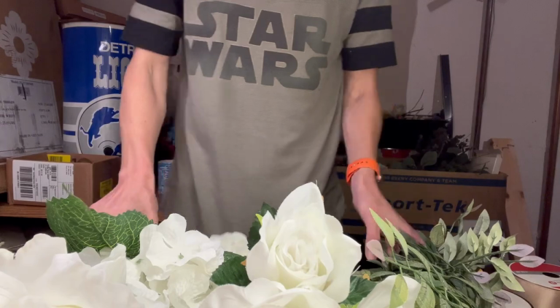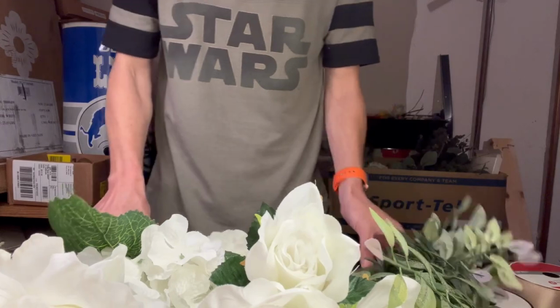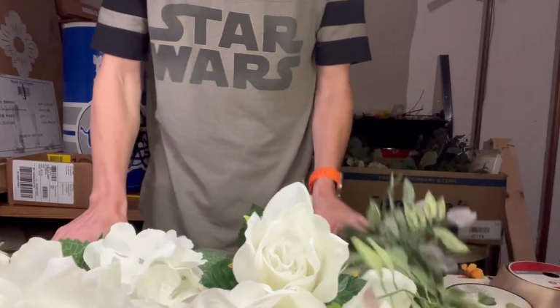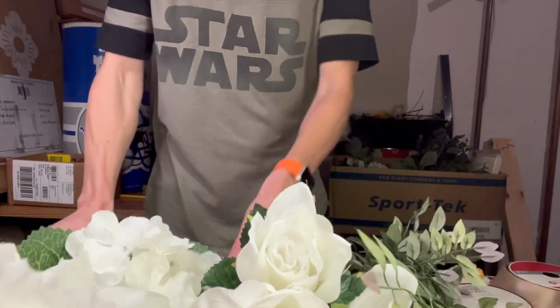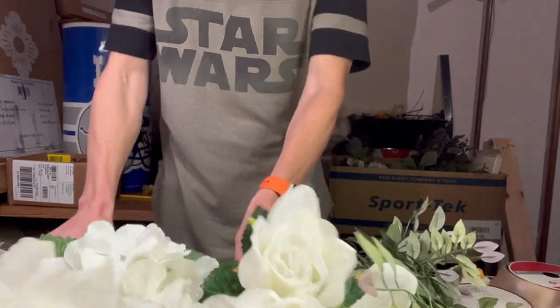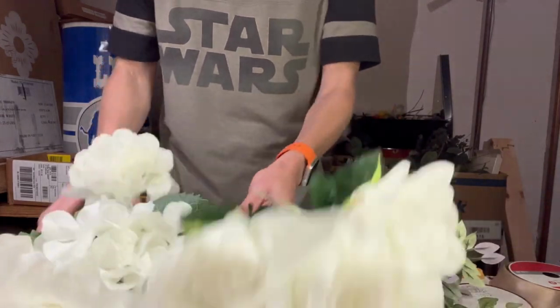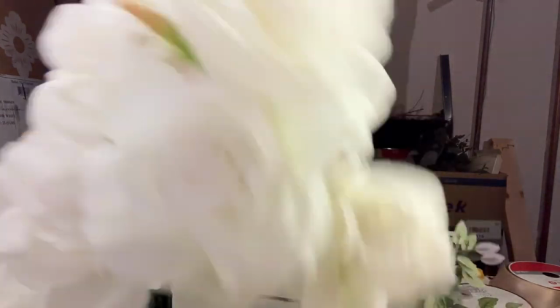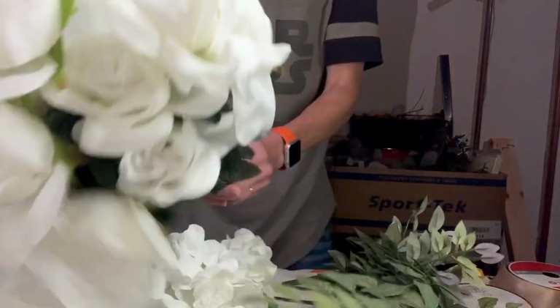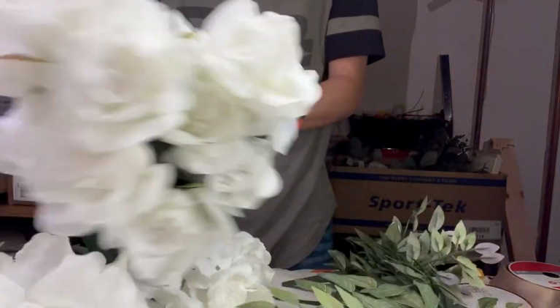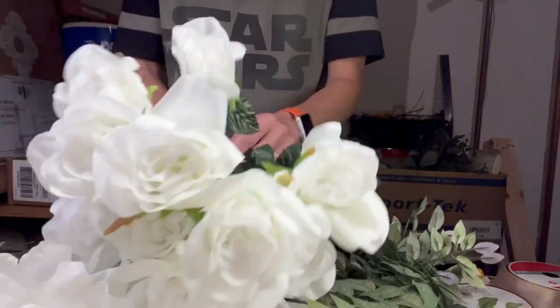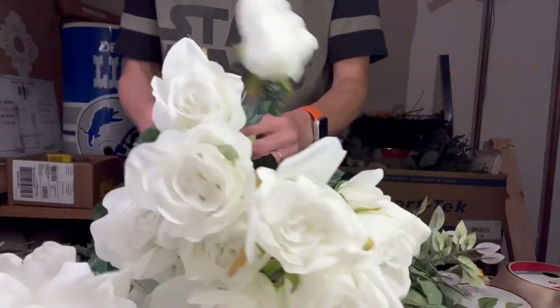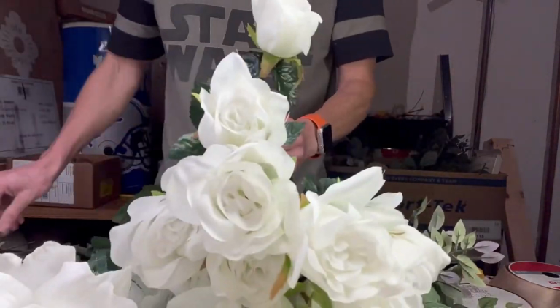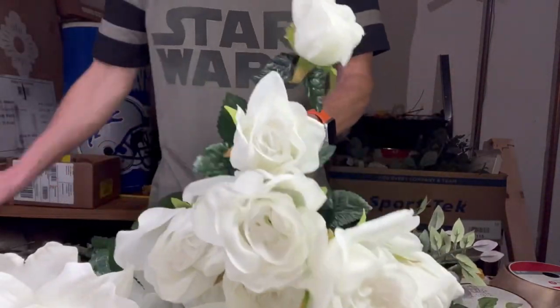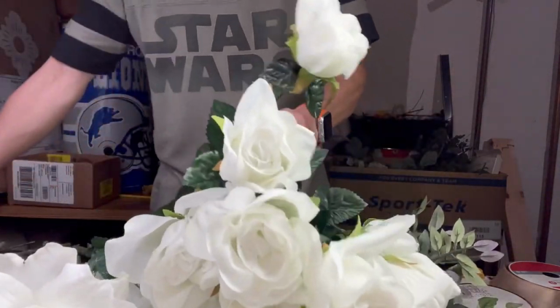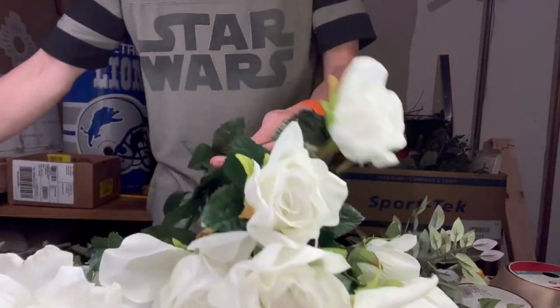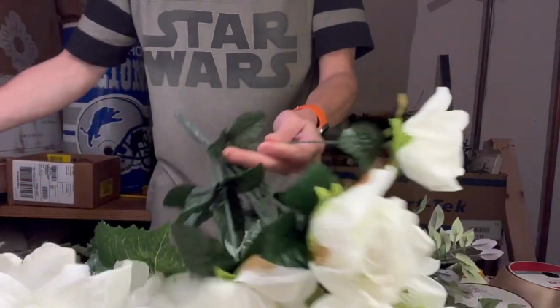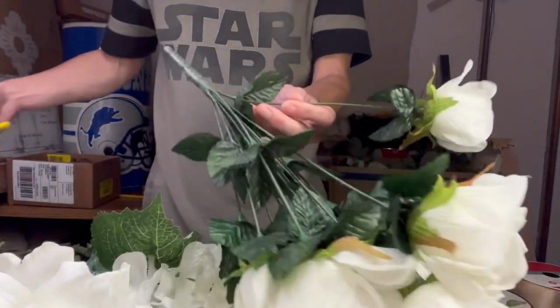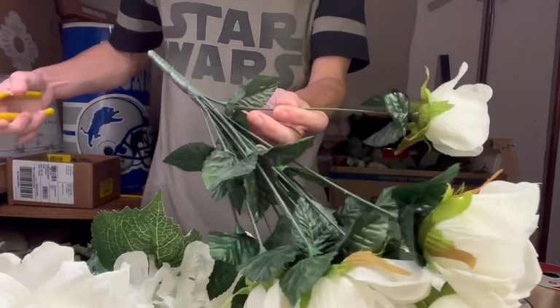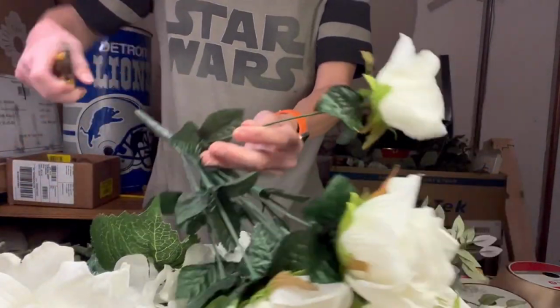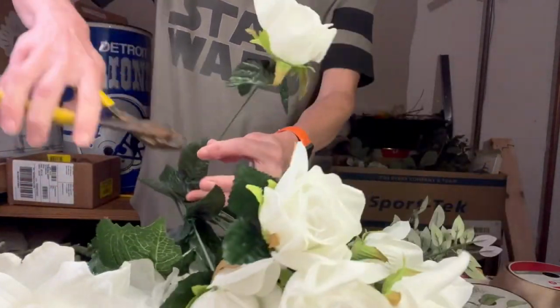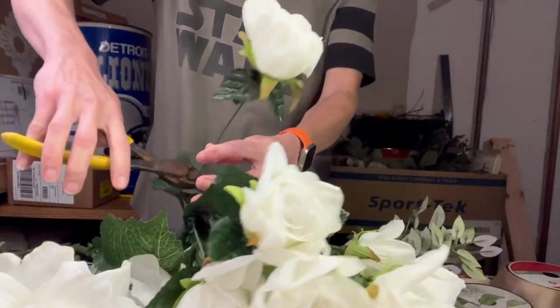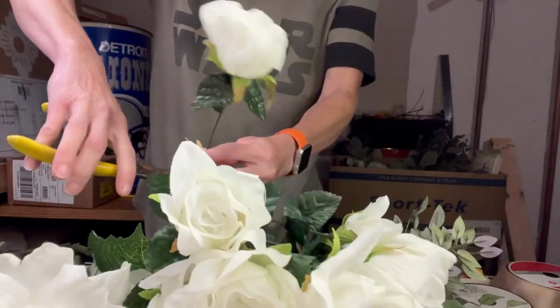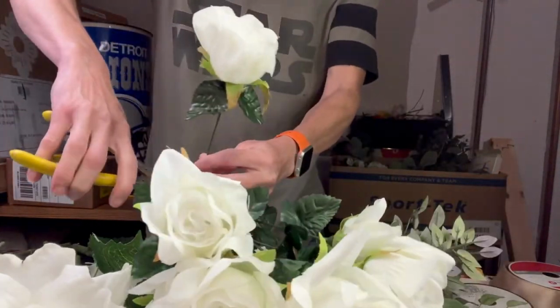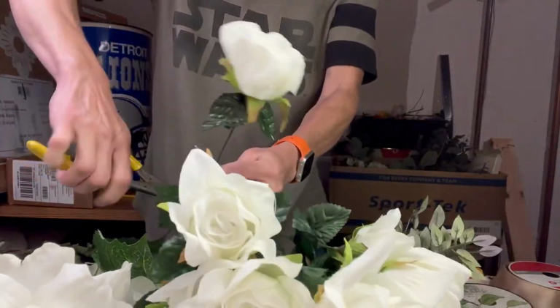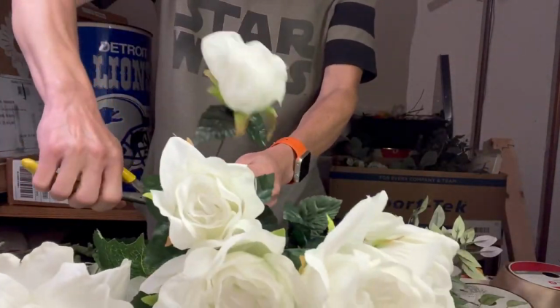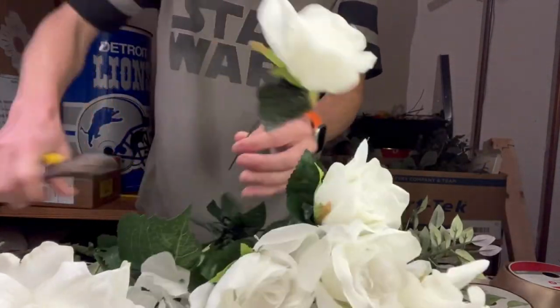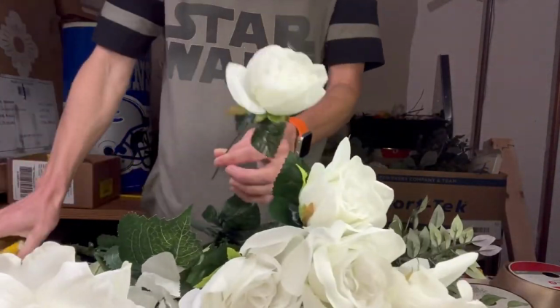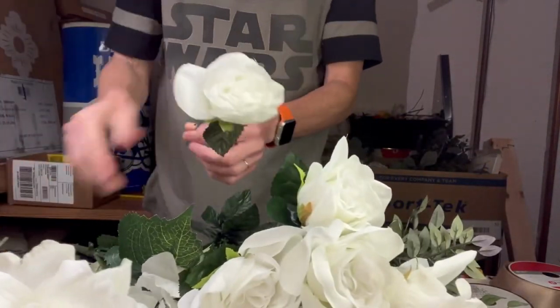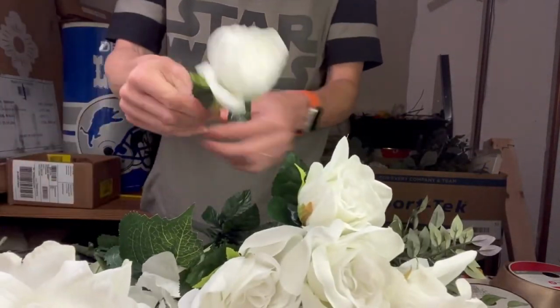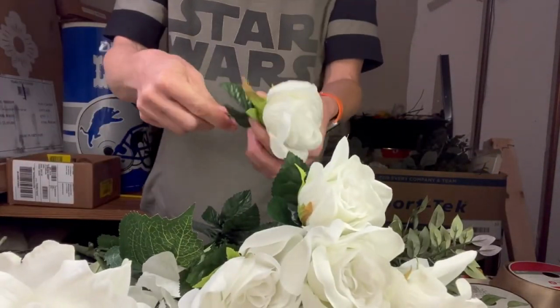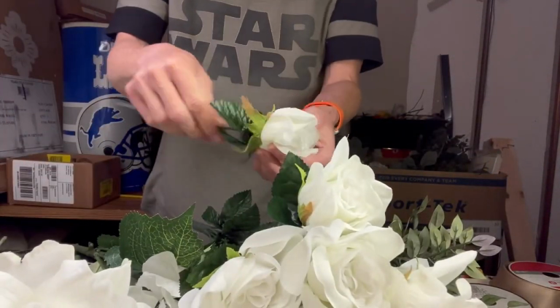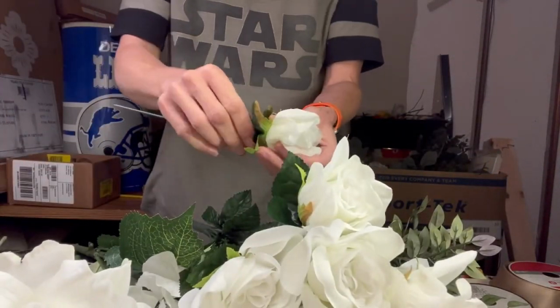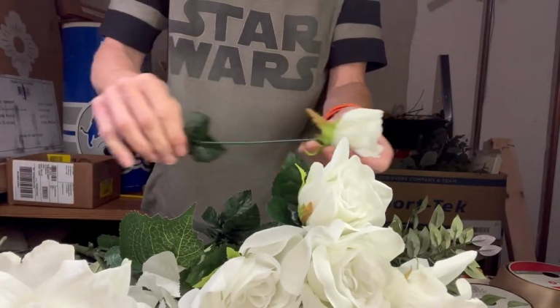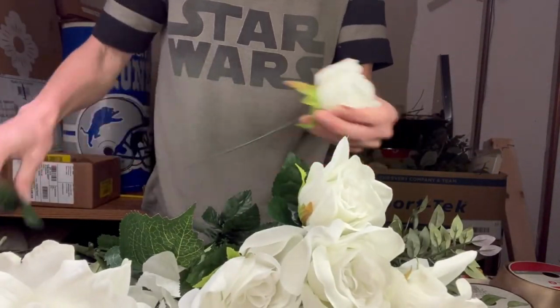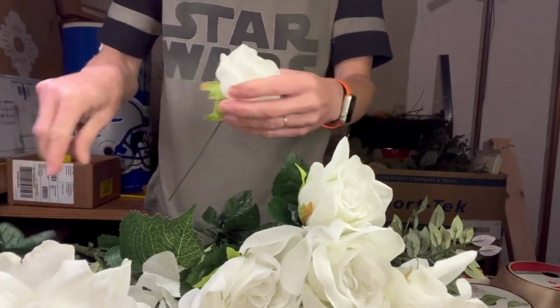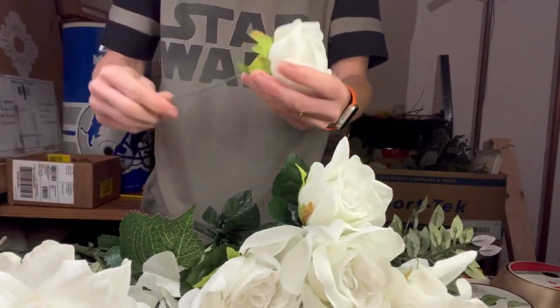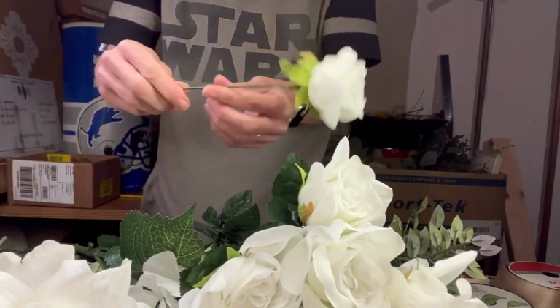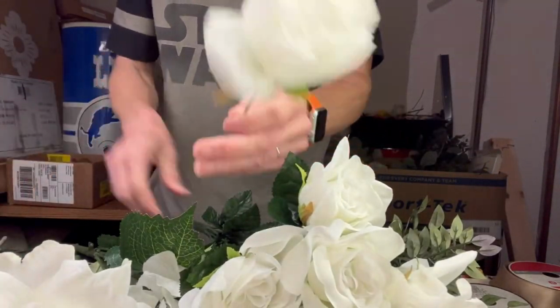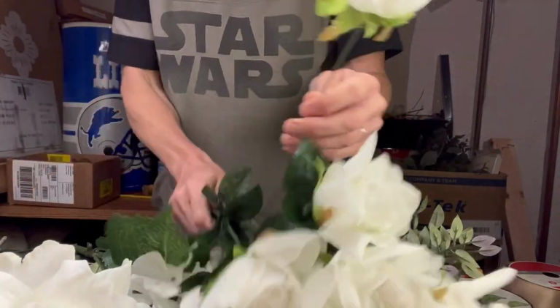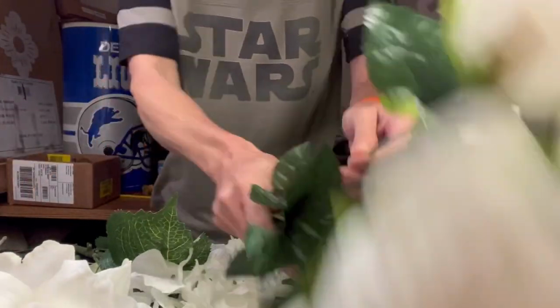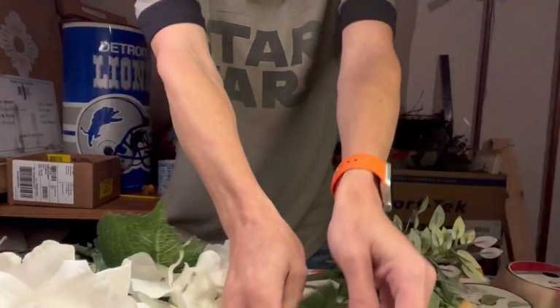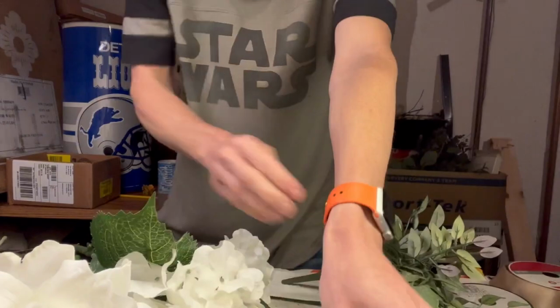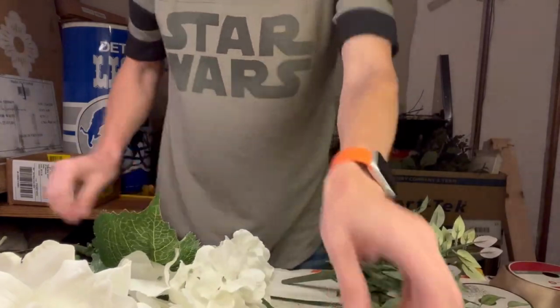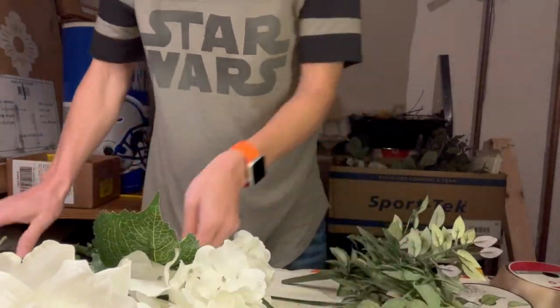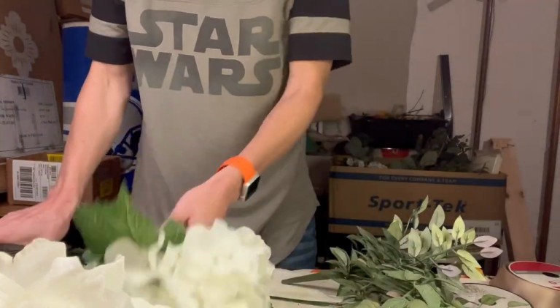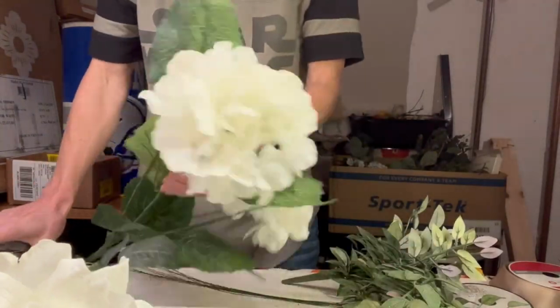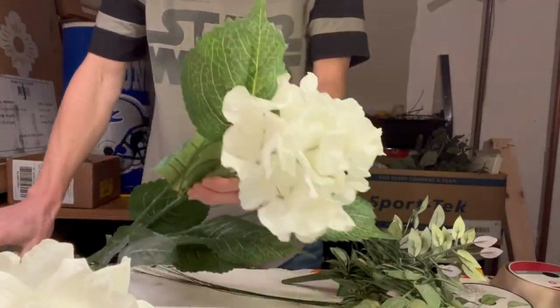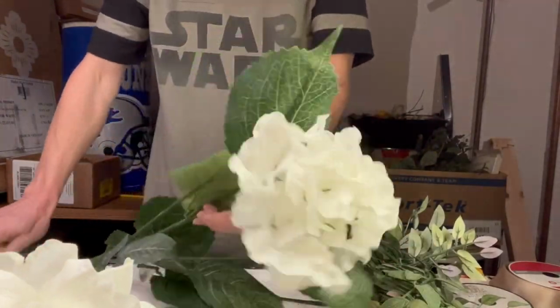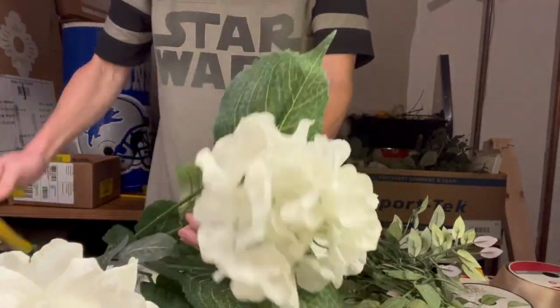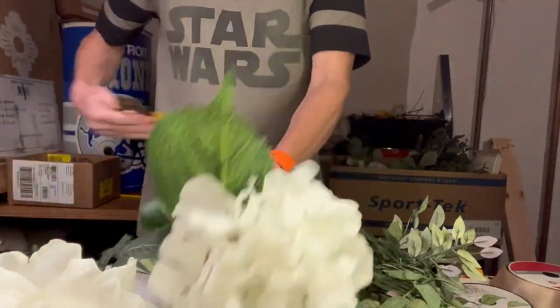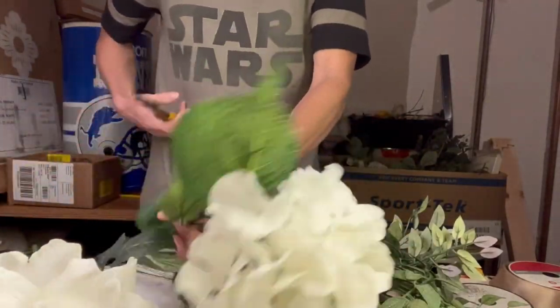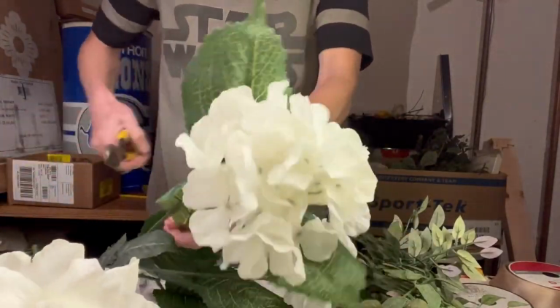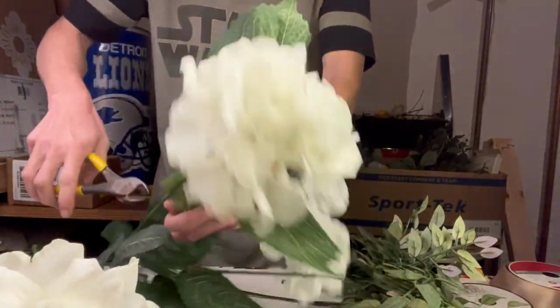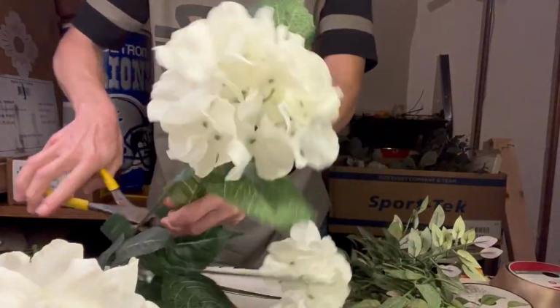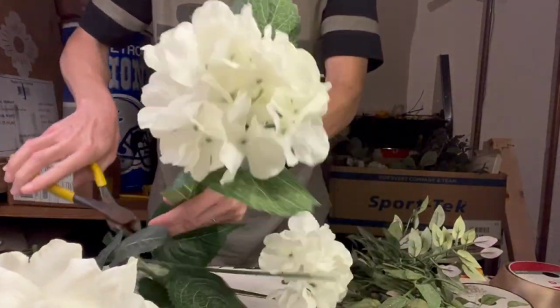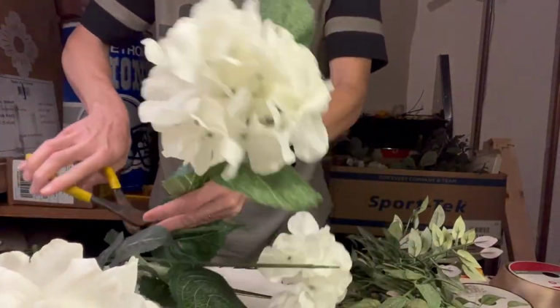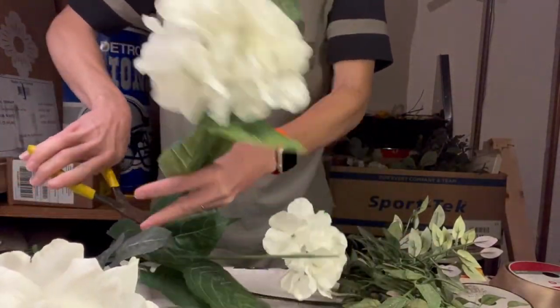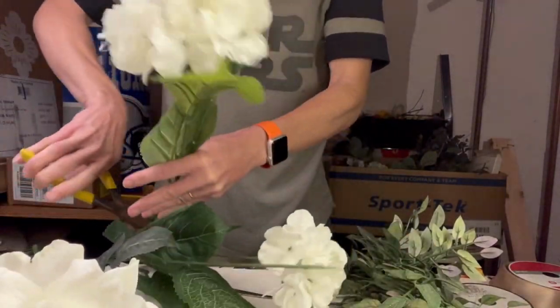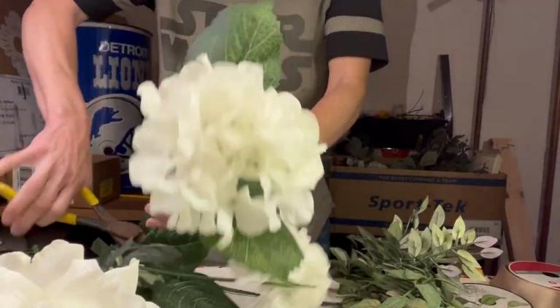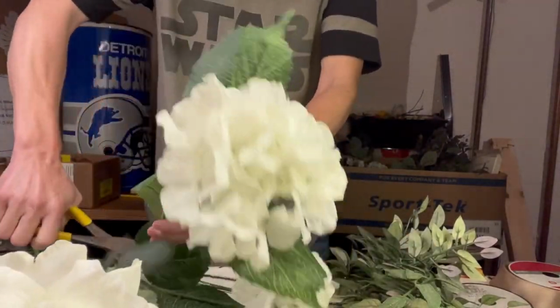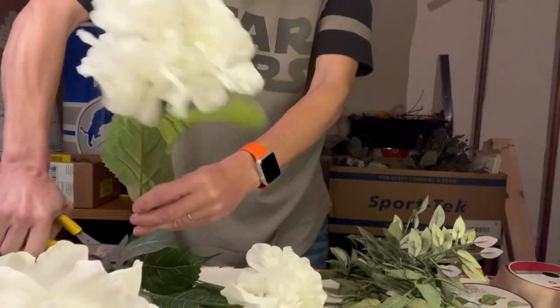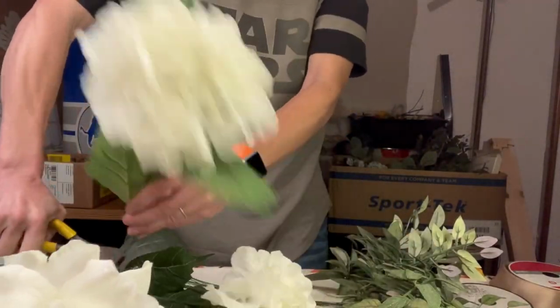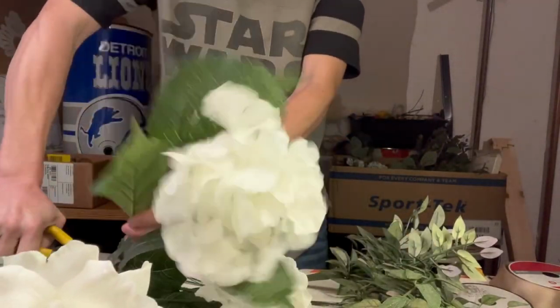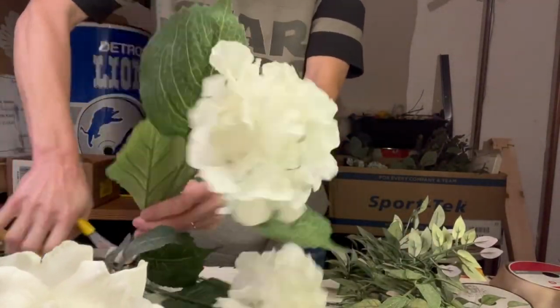Hey everyone, thank you for tuning in. Today I'm putting together a hand-tied cascading bouquet using all-white flowers.